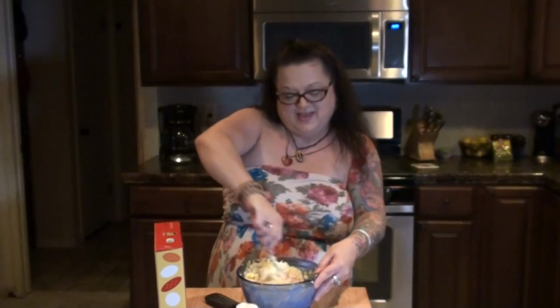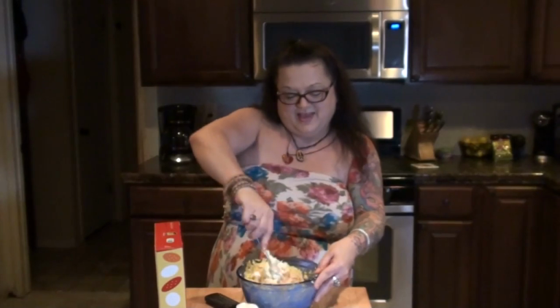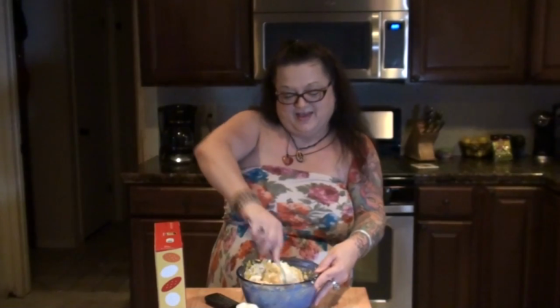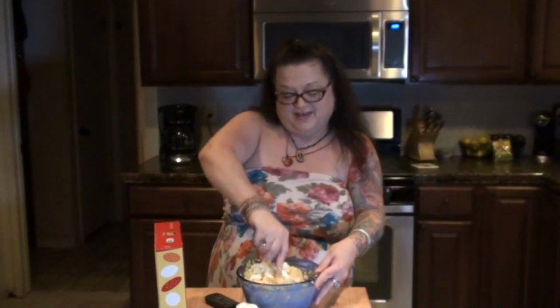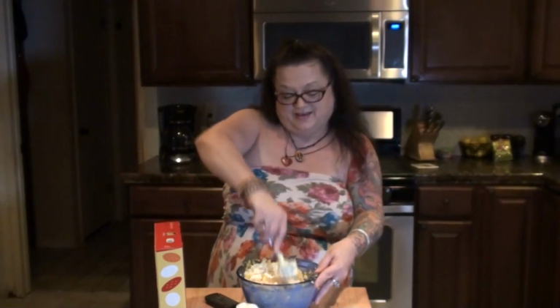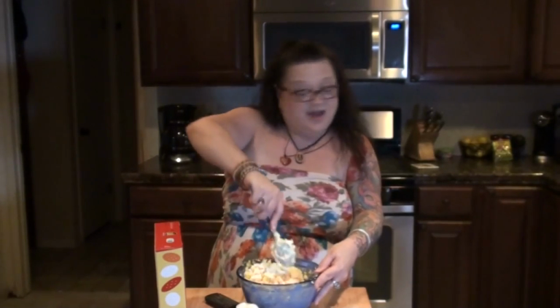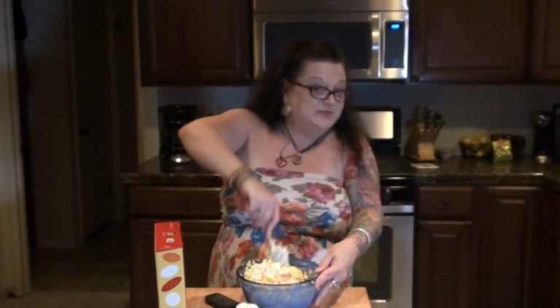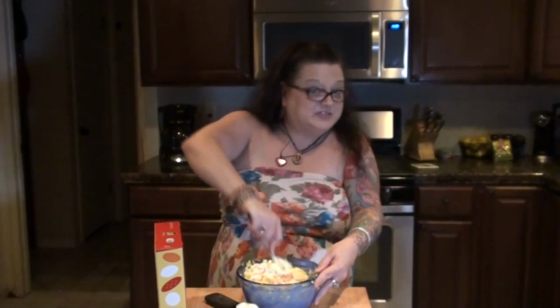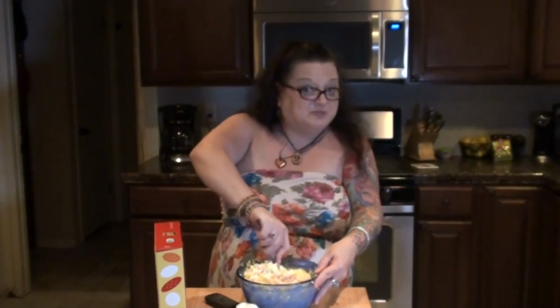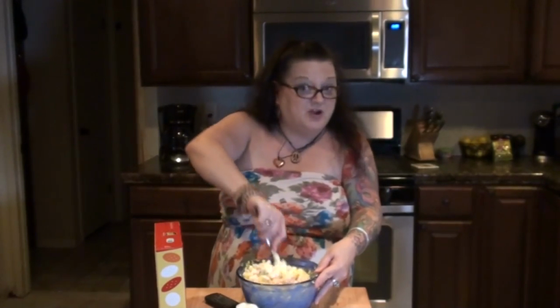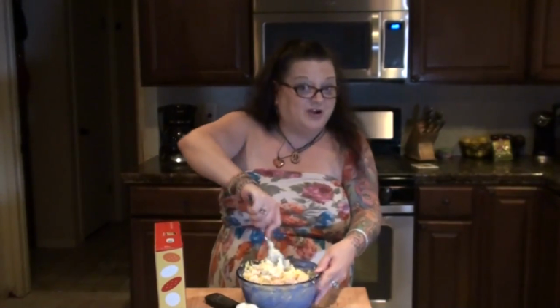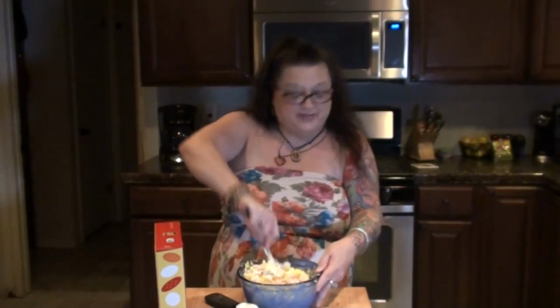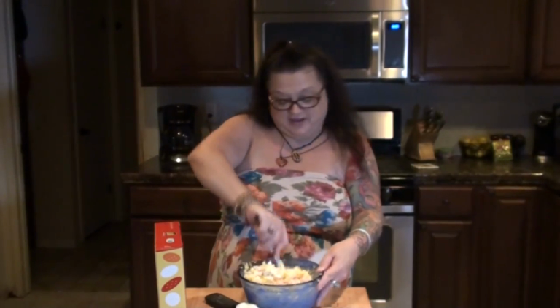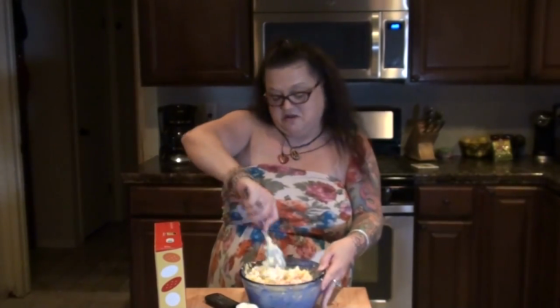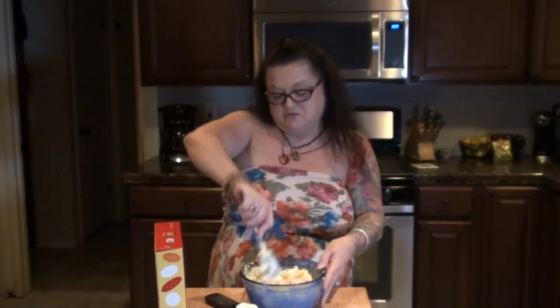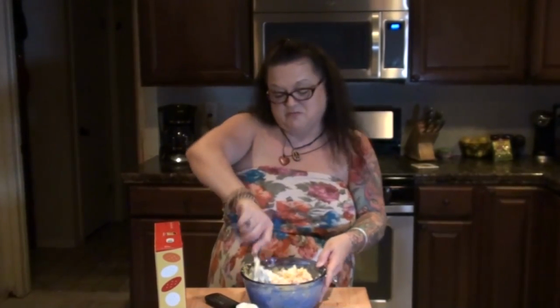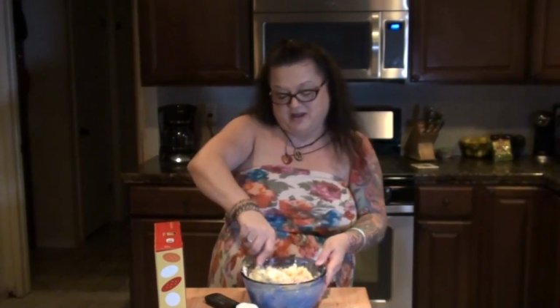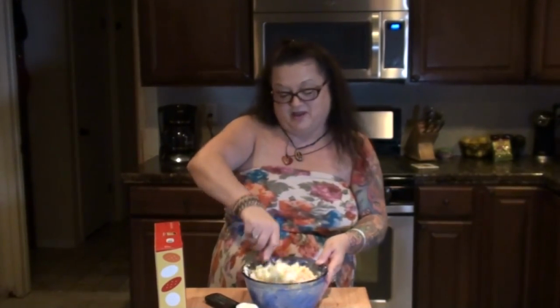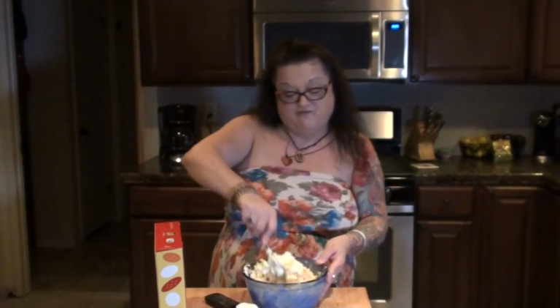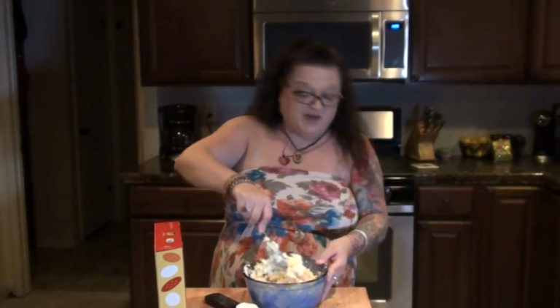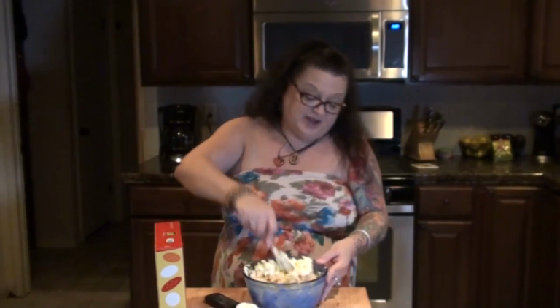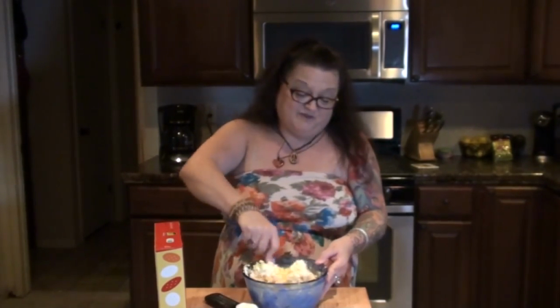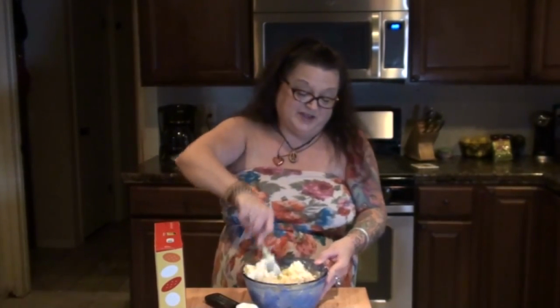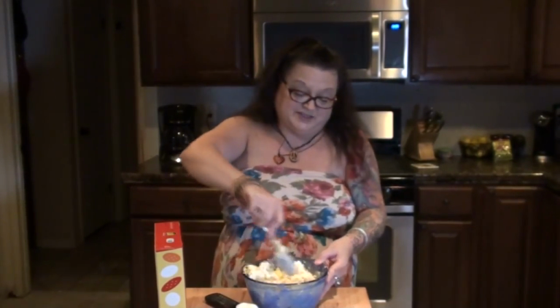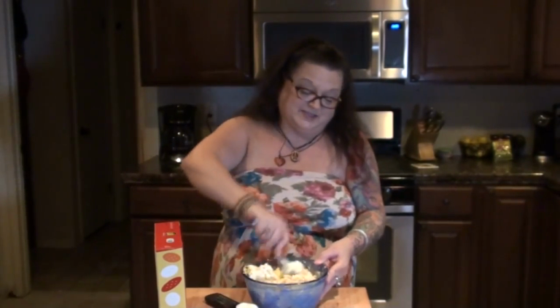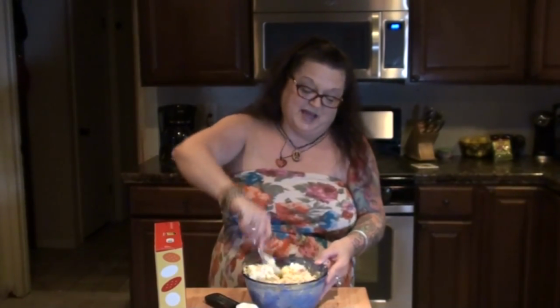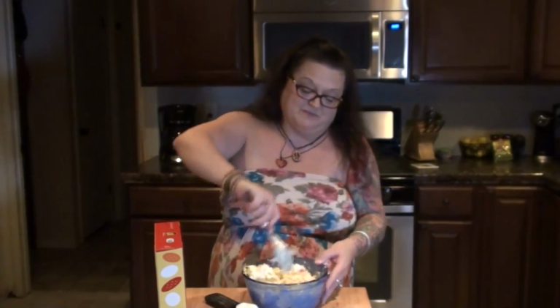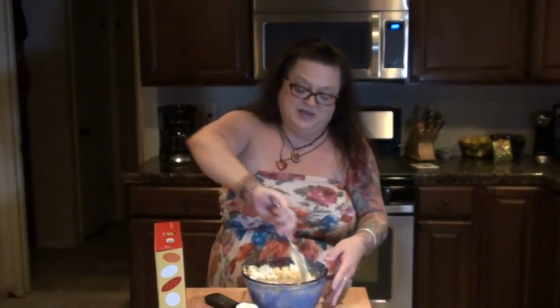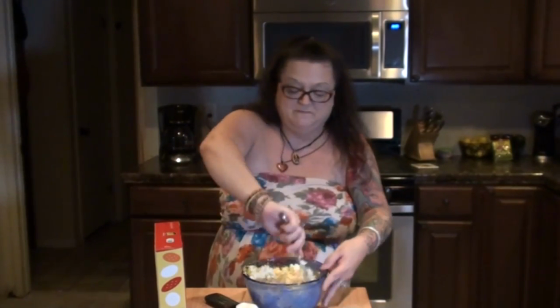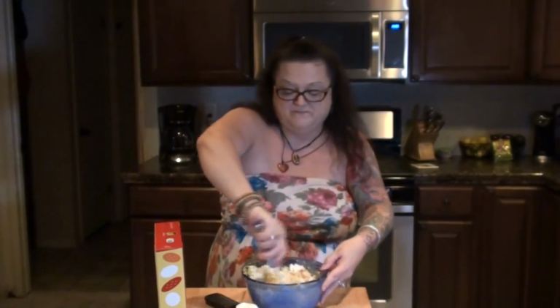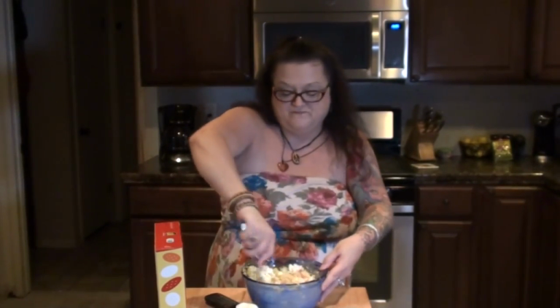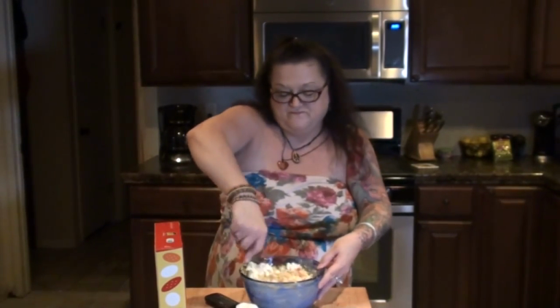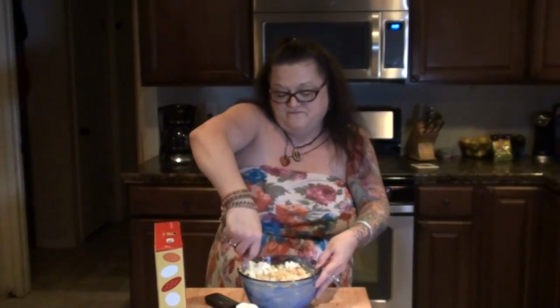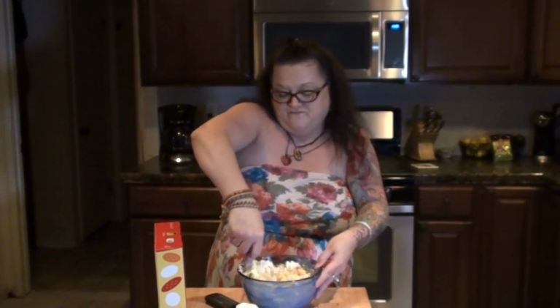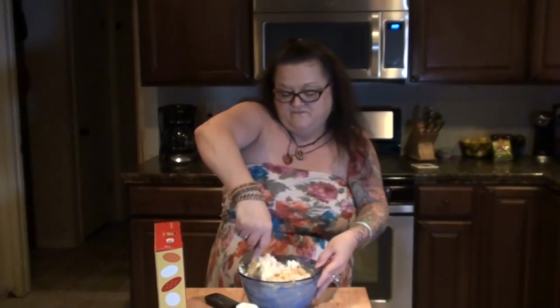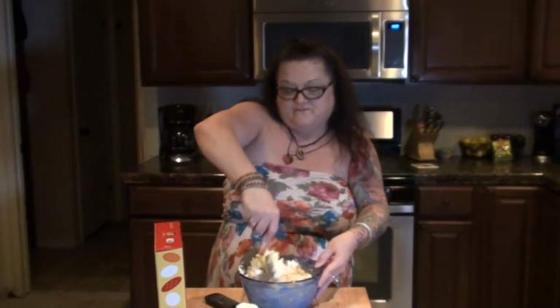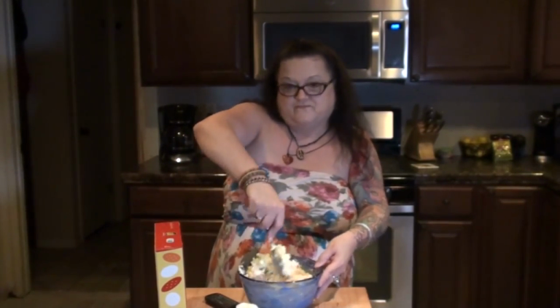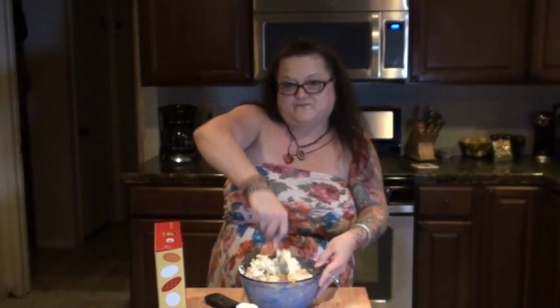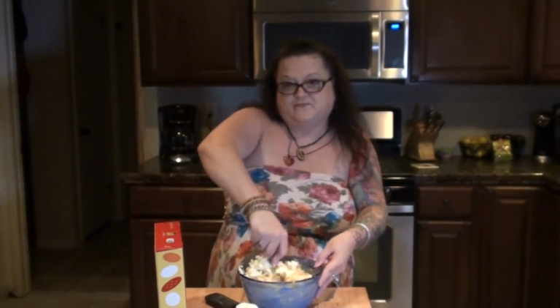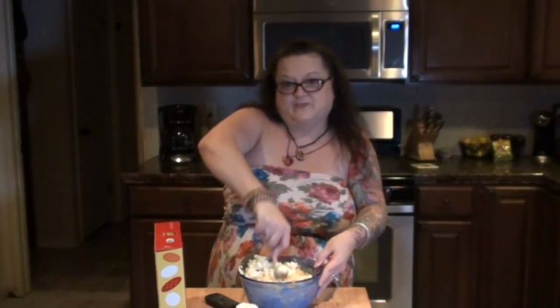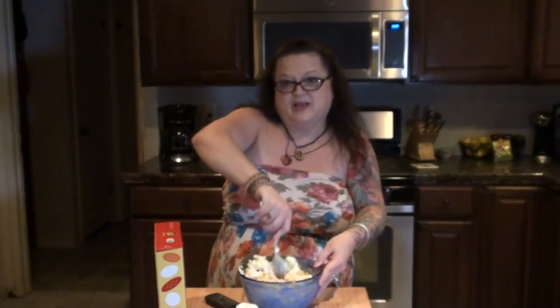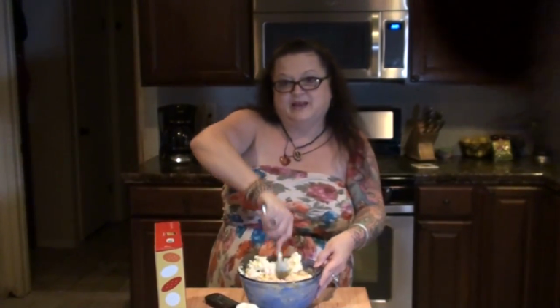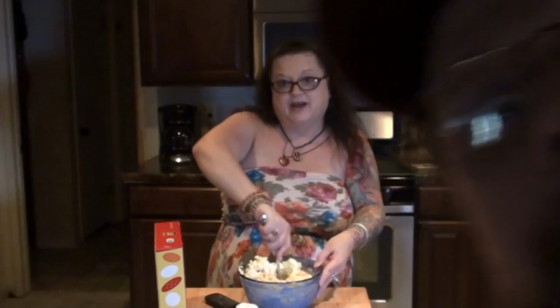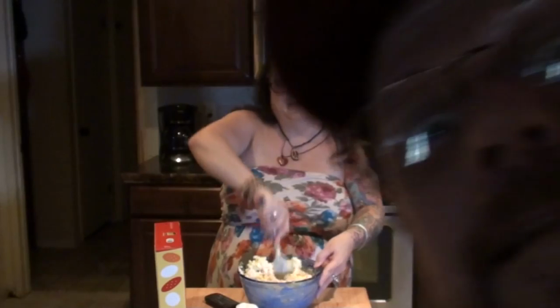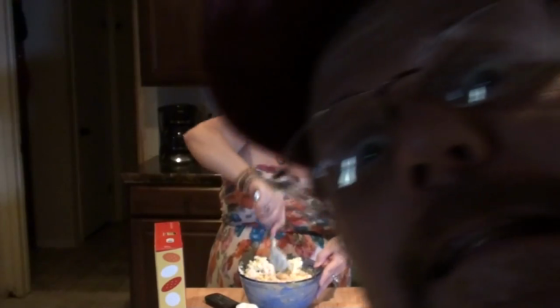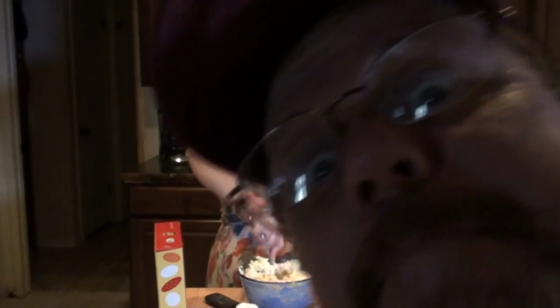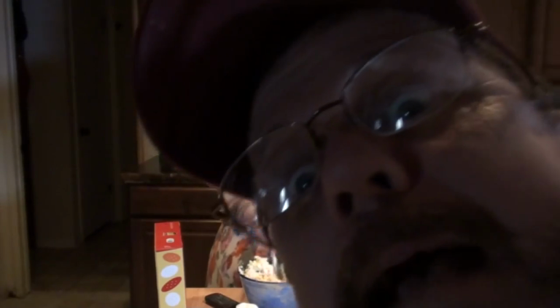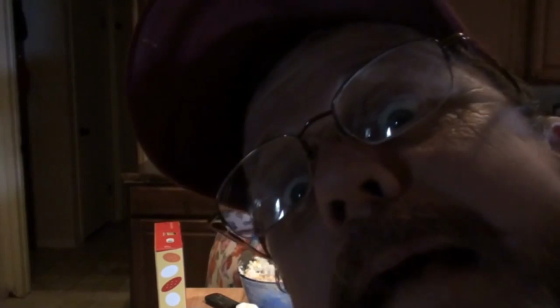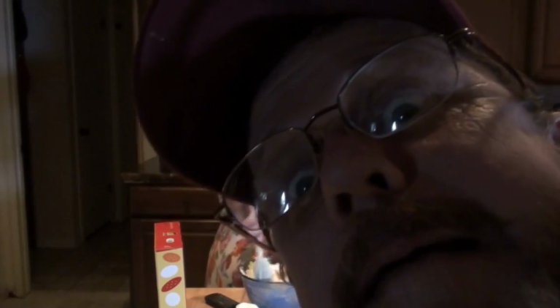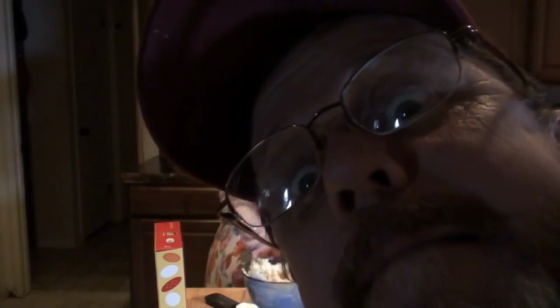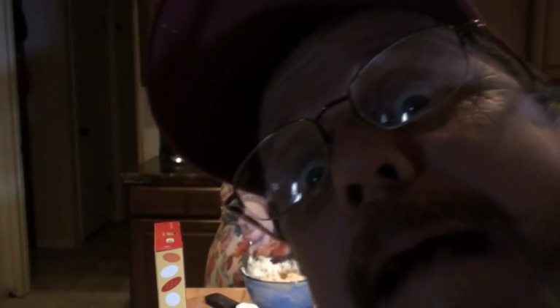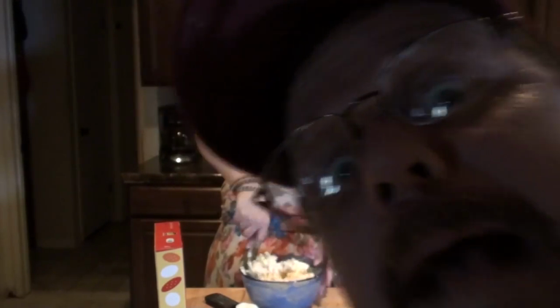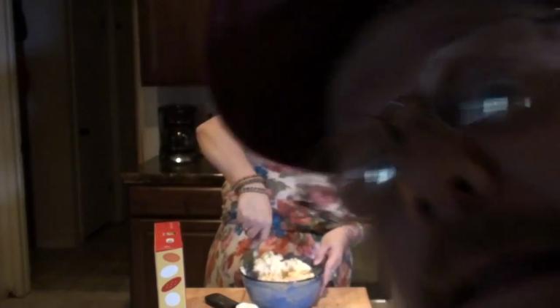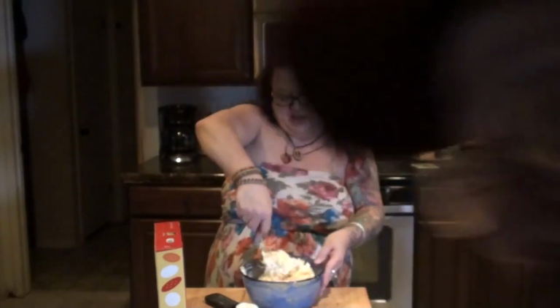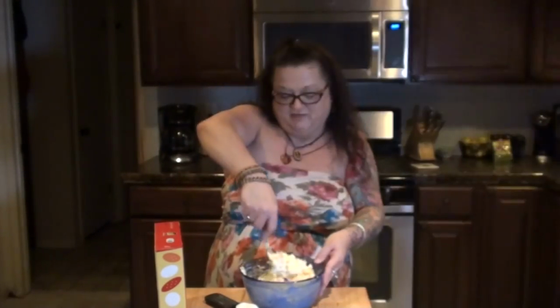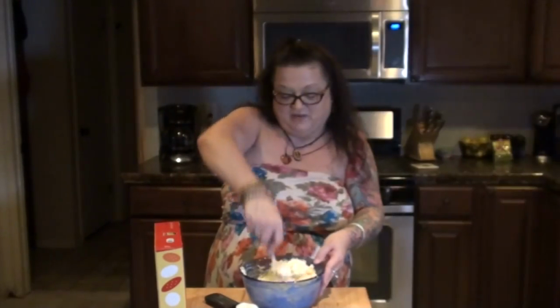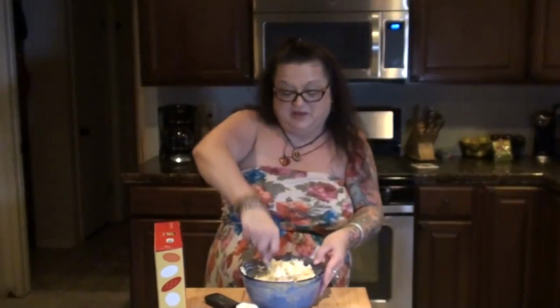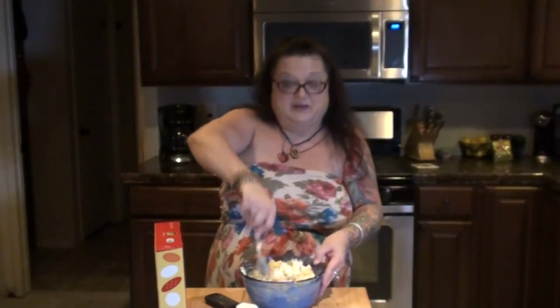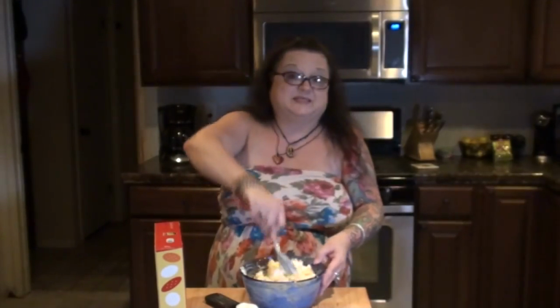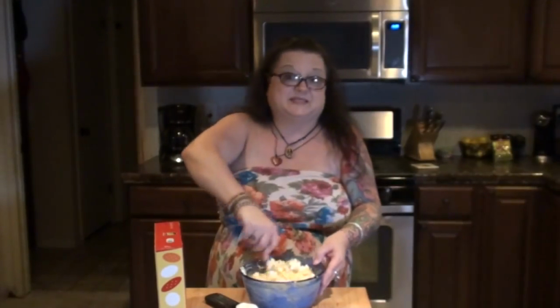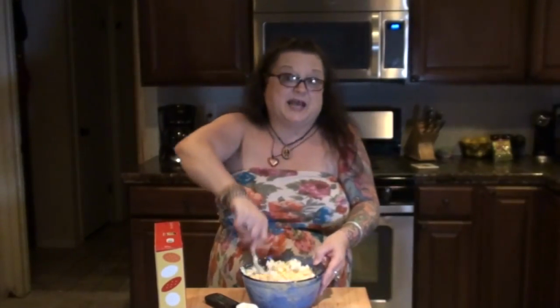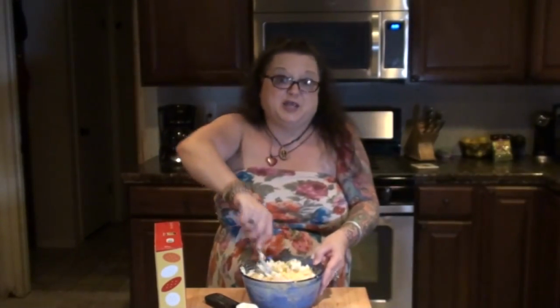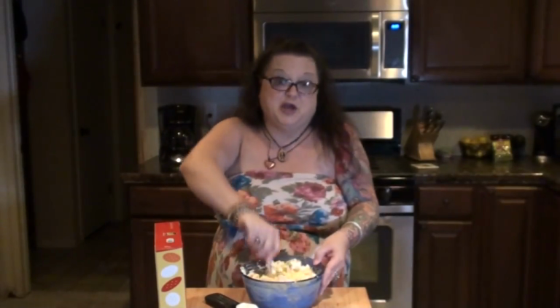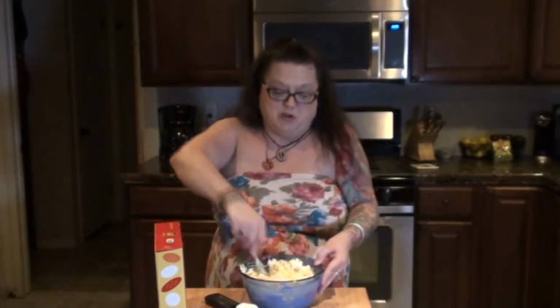Kevin's behind the camera making funny faces at me. Now he's in front of the camera making funny faces at you.